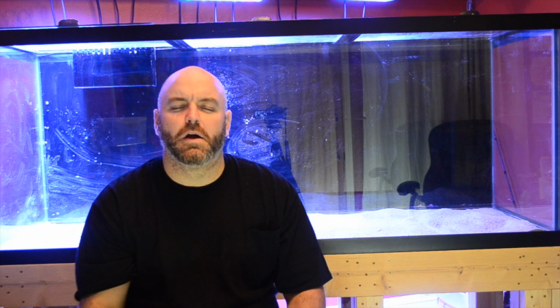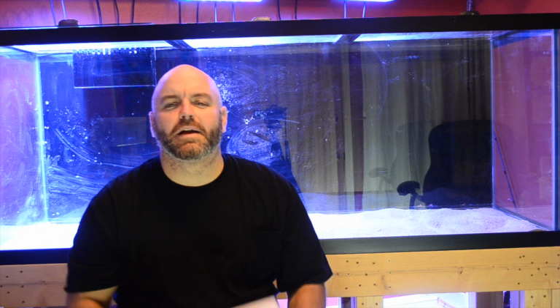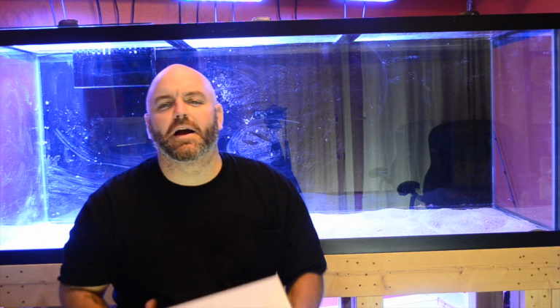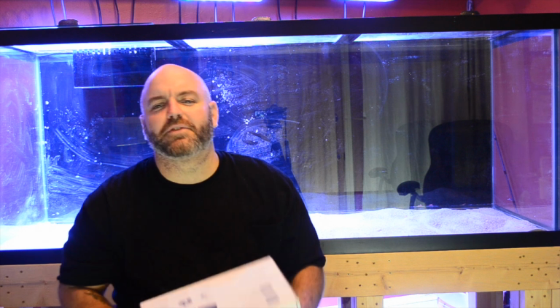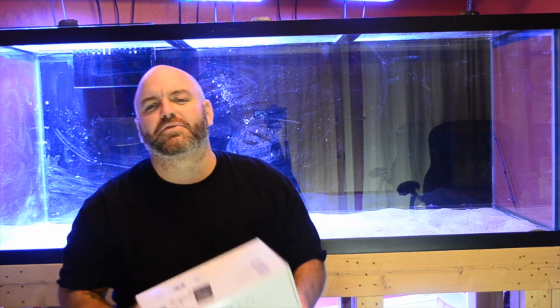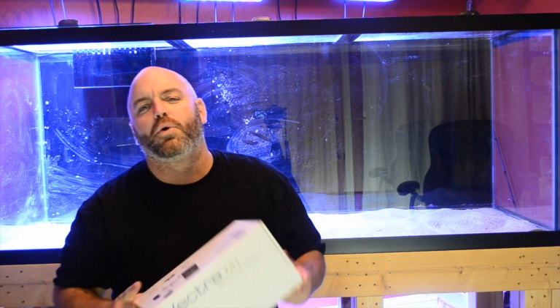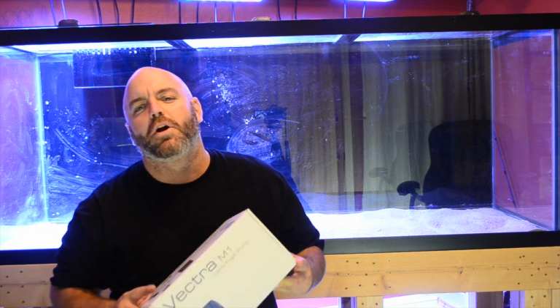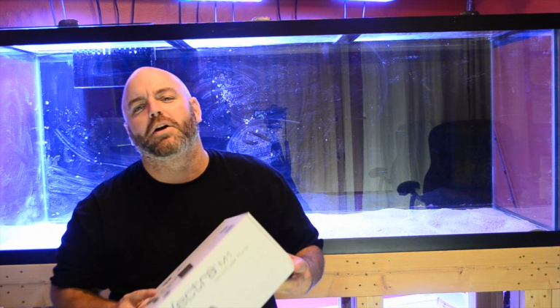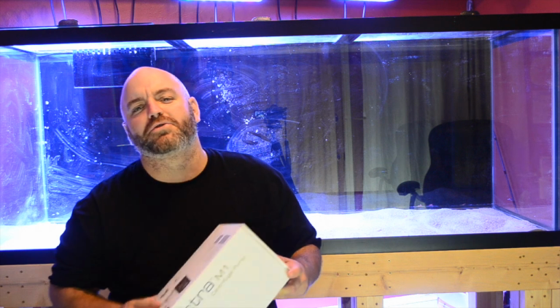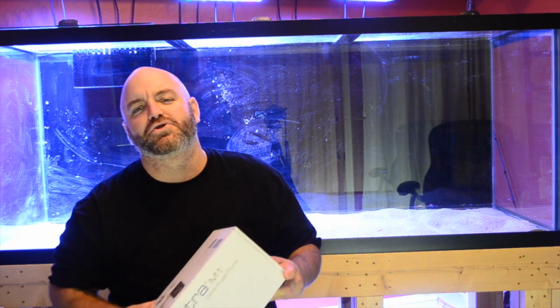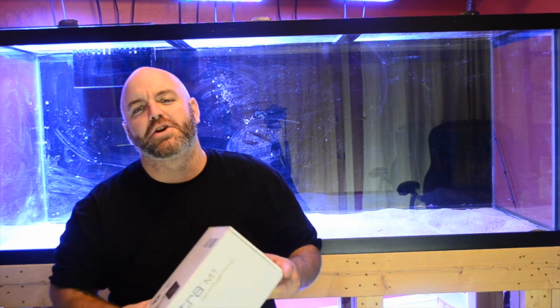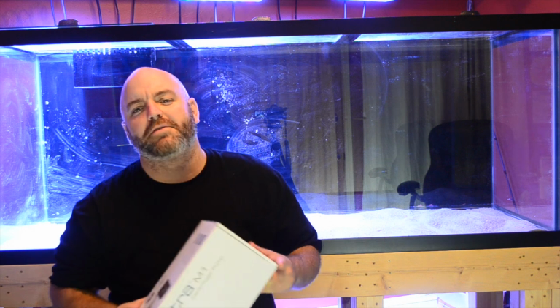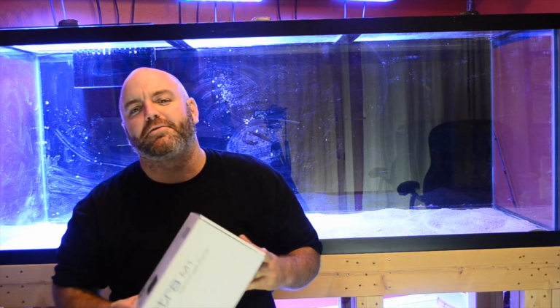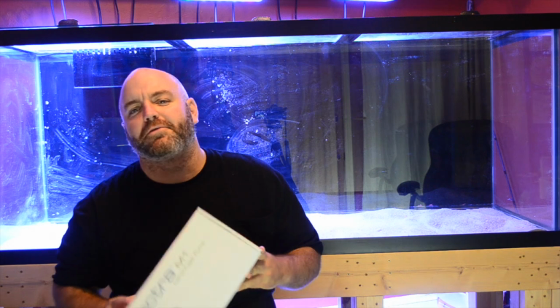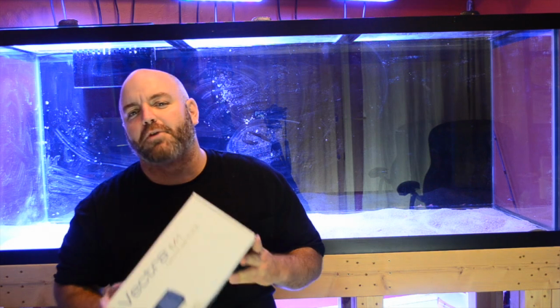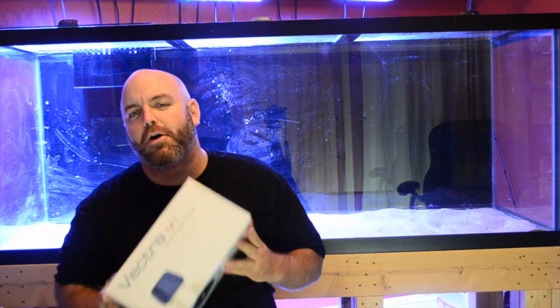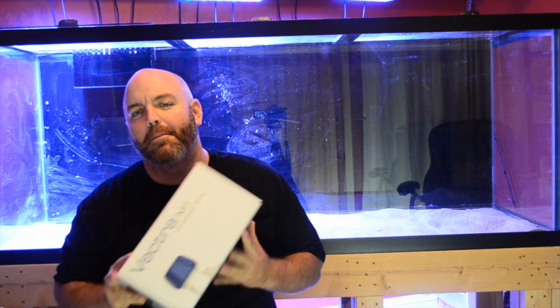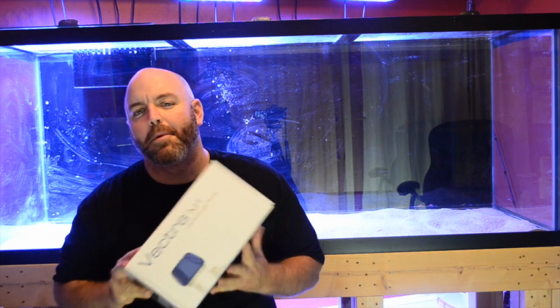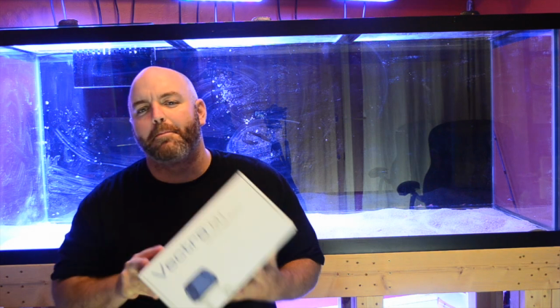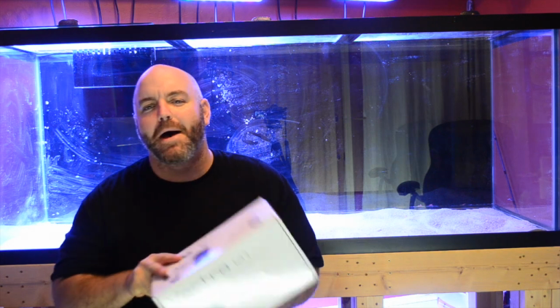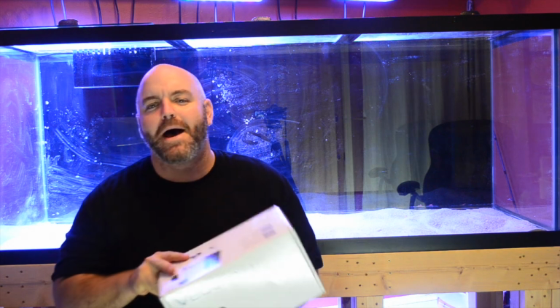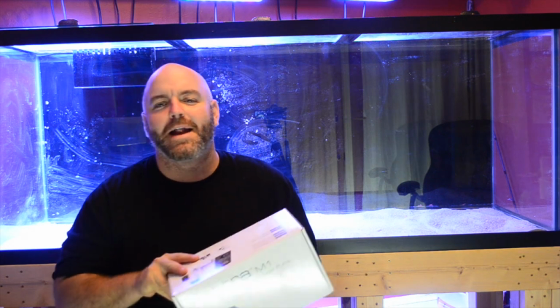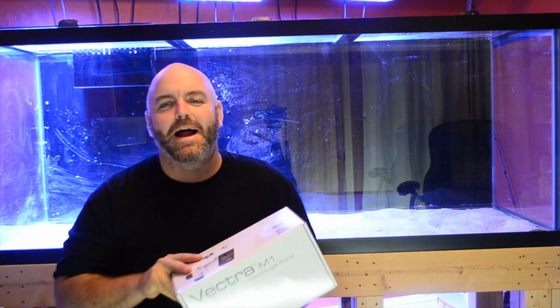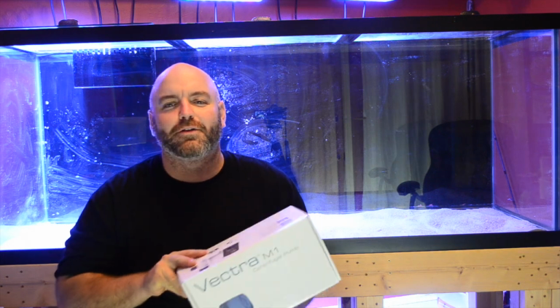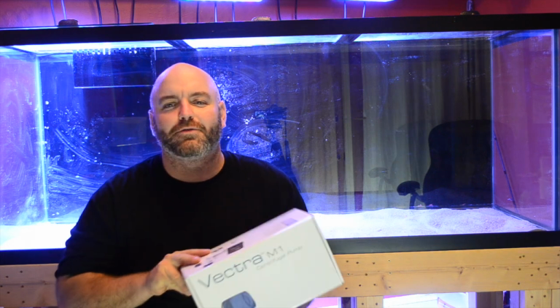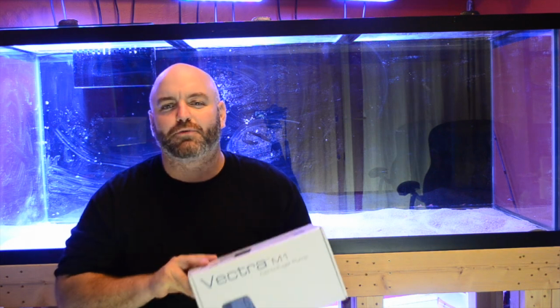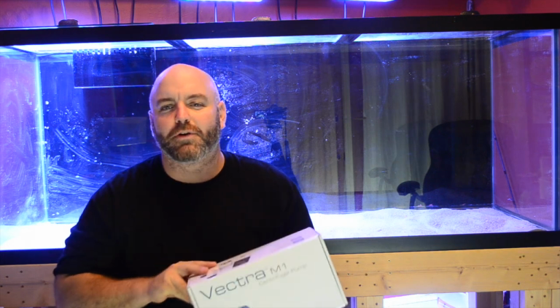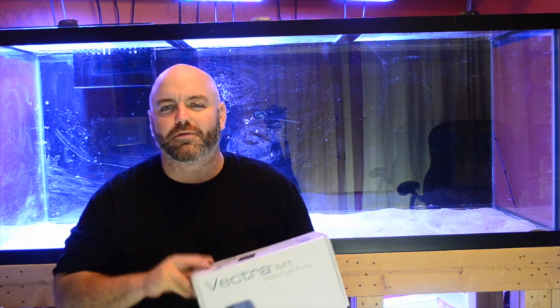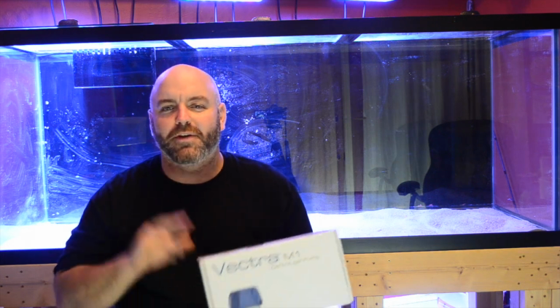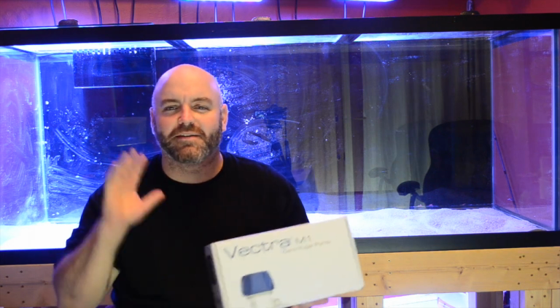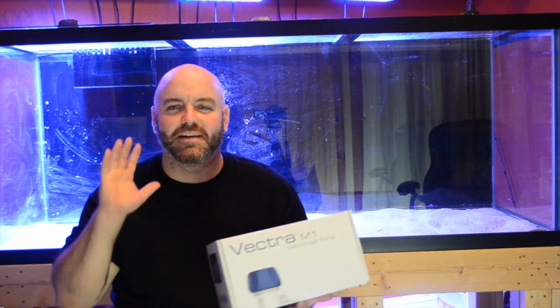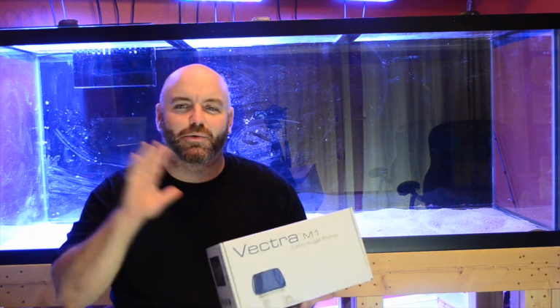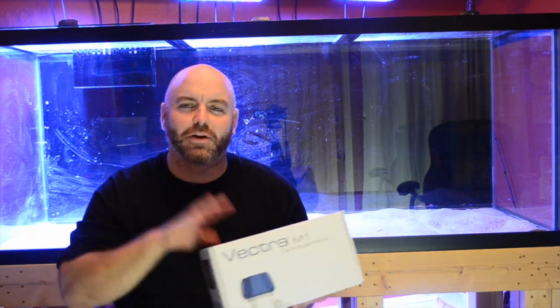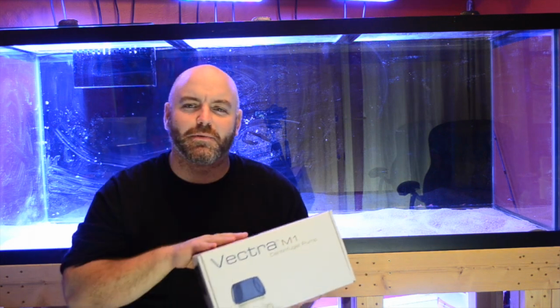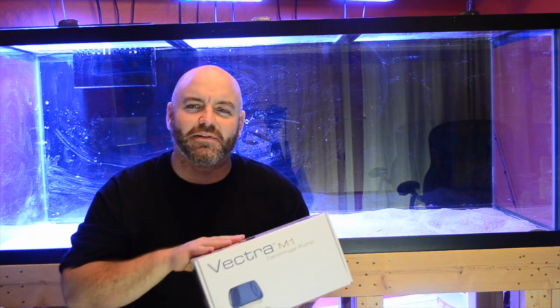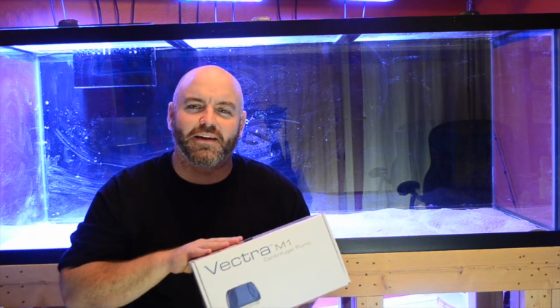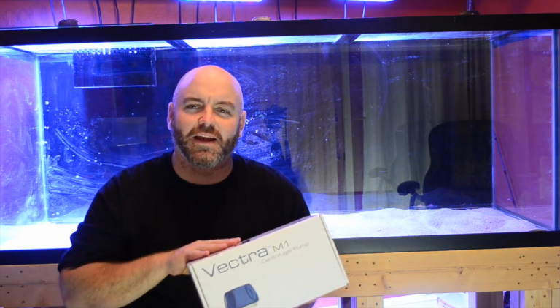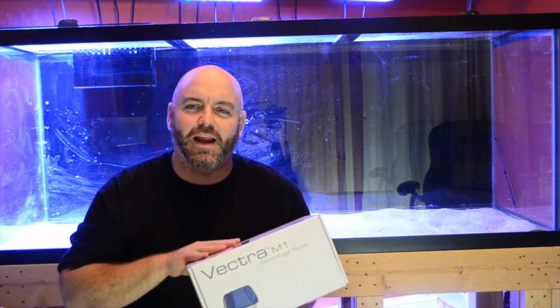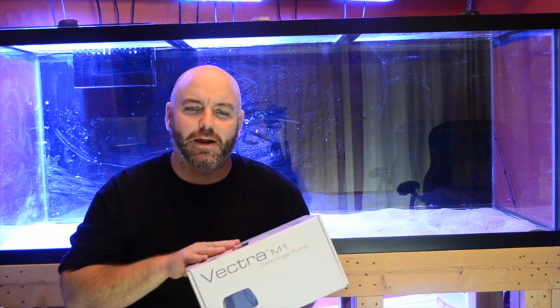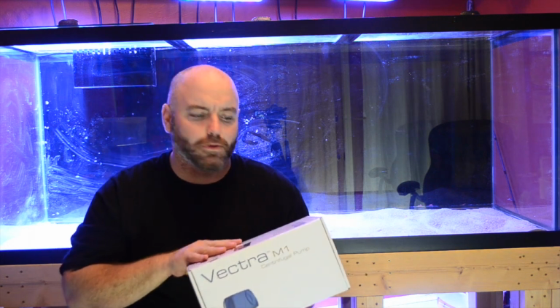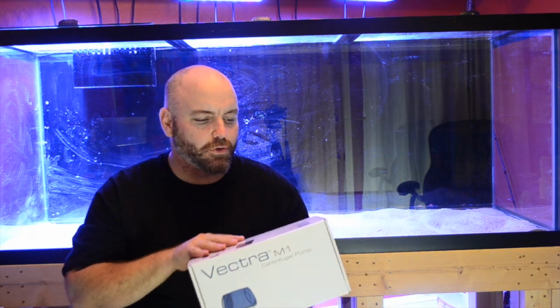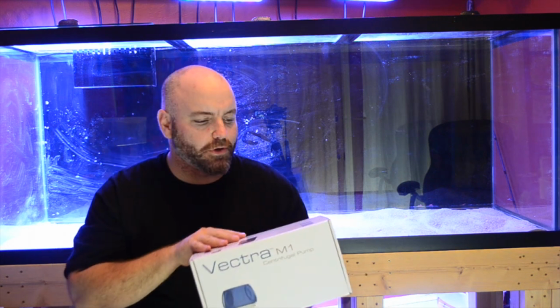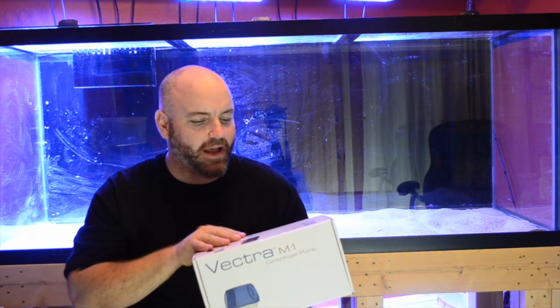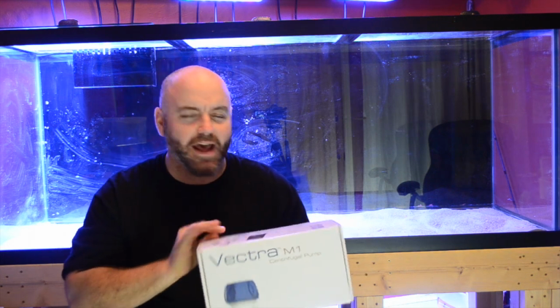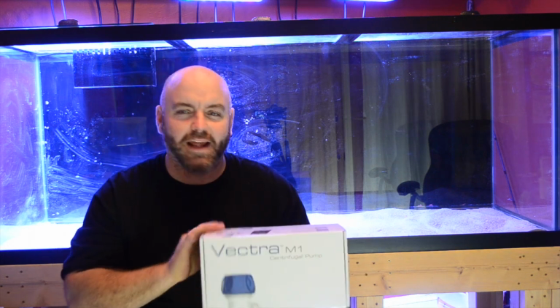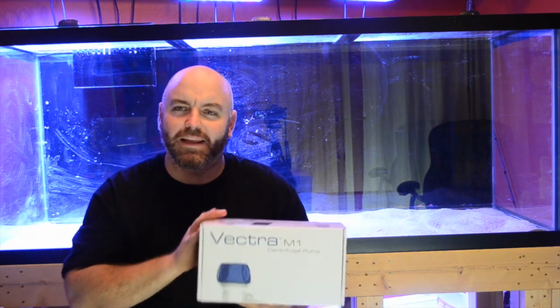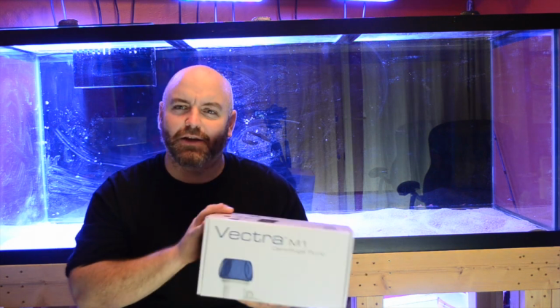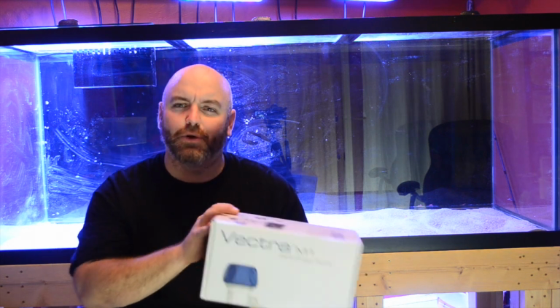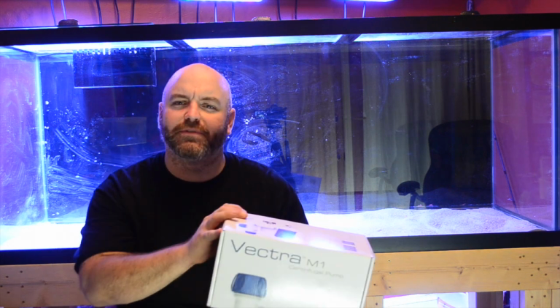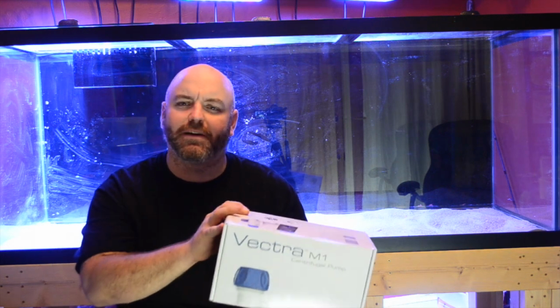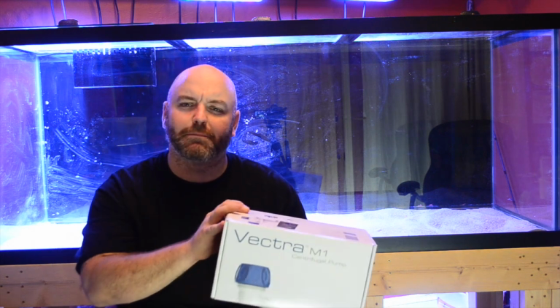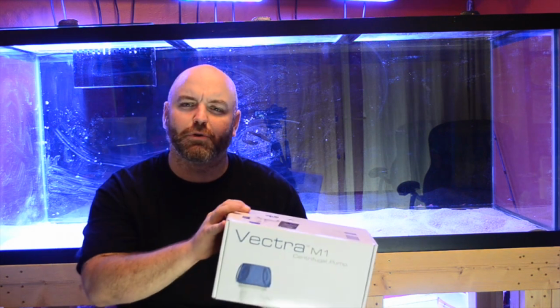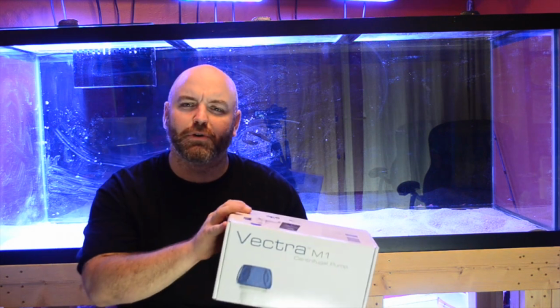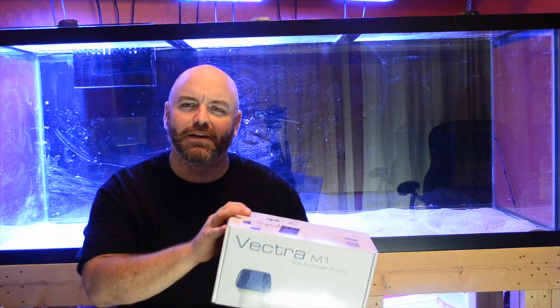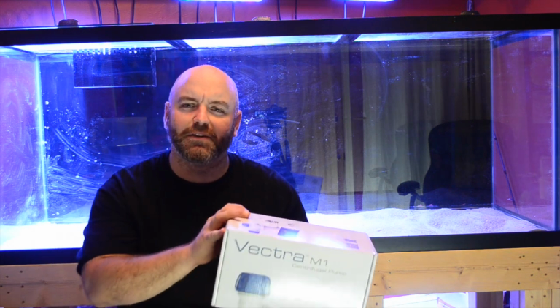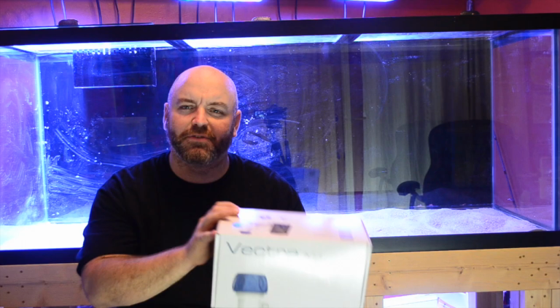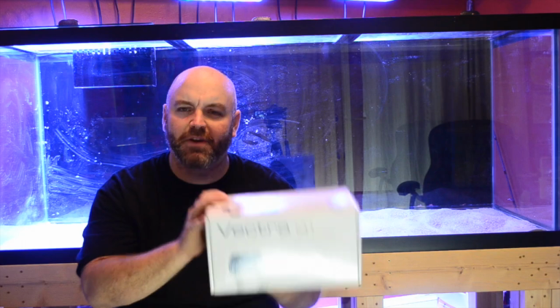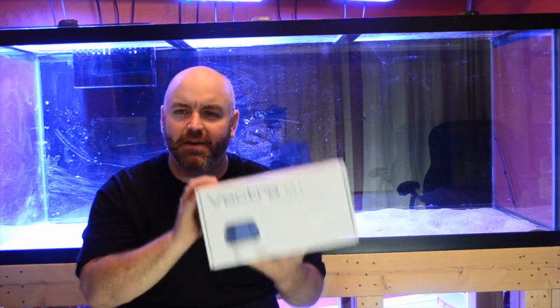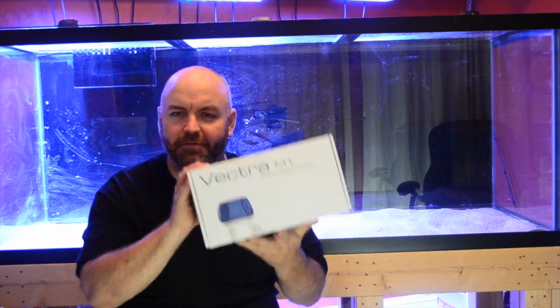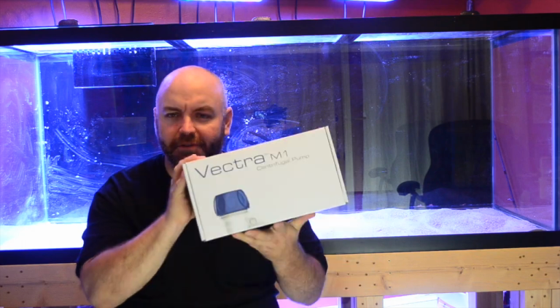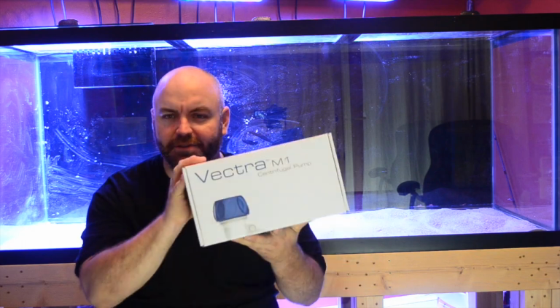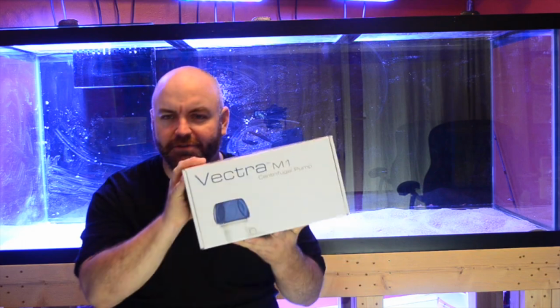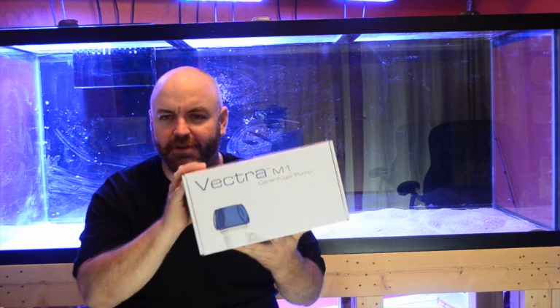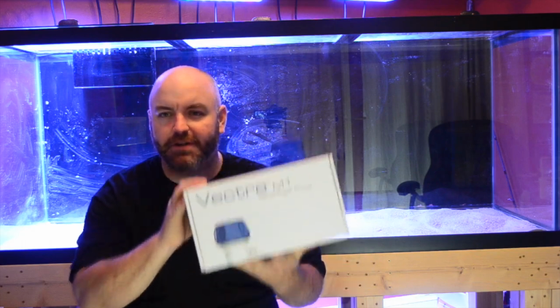Hey guys, what's going on? It's Jeff from Mad Hatter's Reef, and today we're going to be taking a look at Ecotech Marine's Vectra.